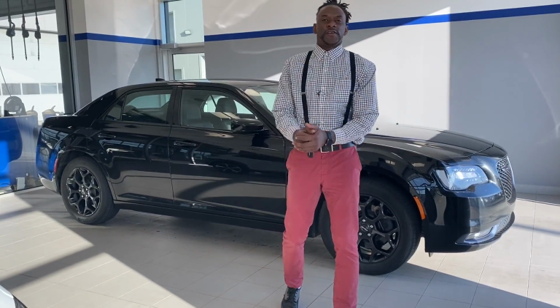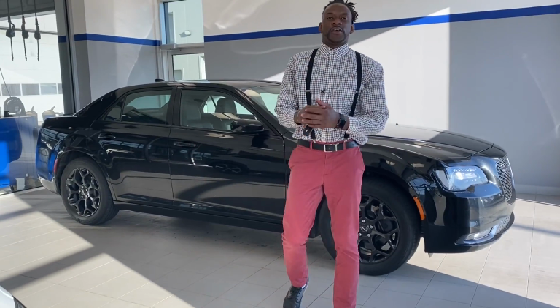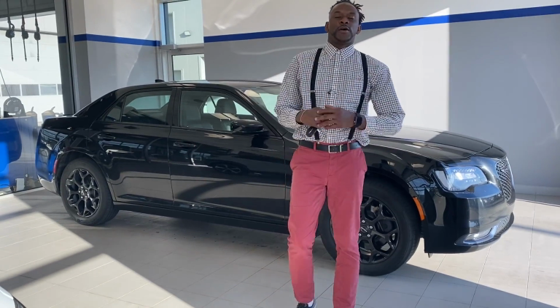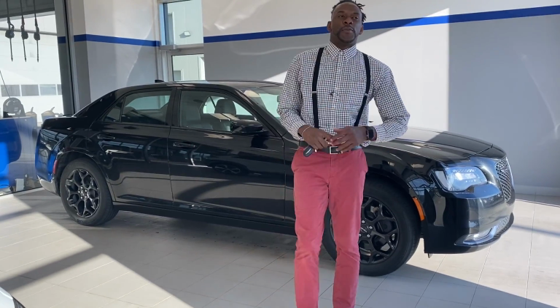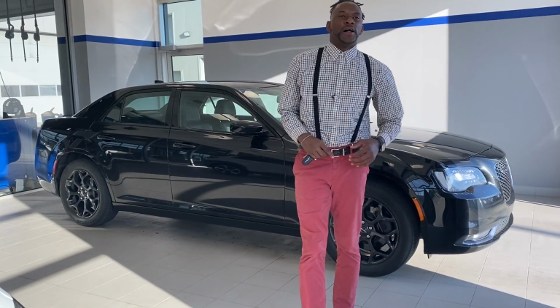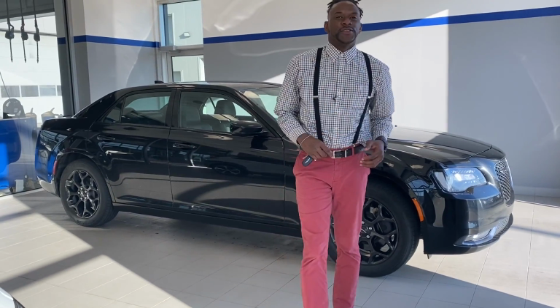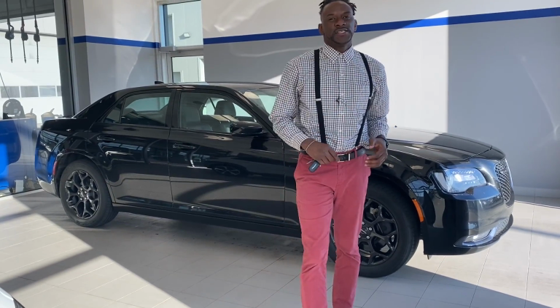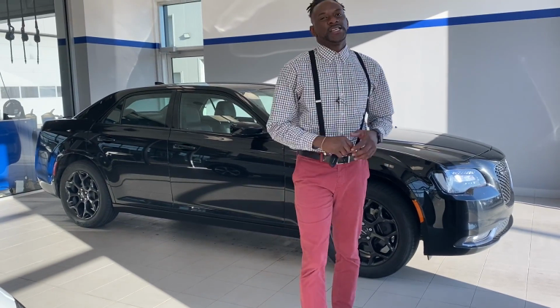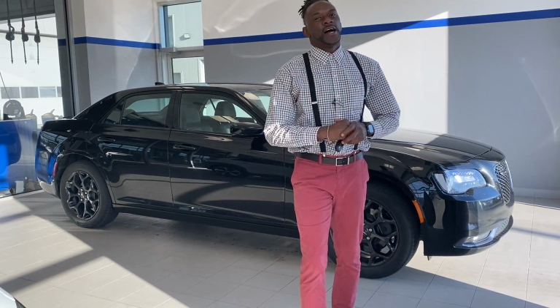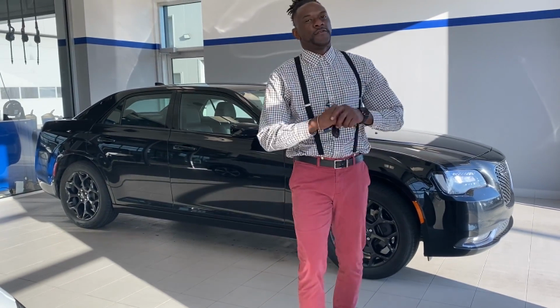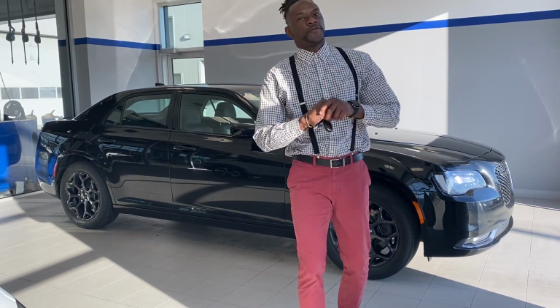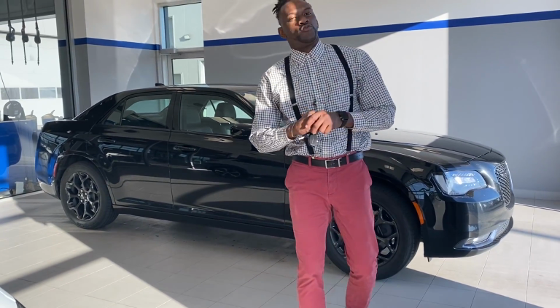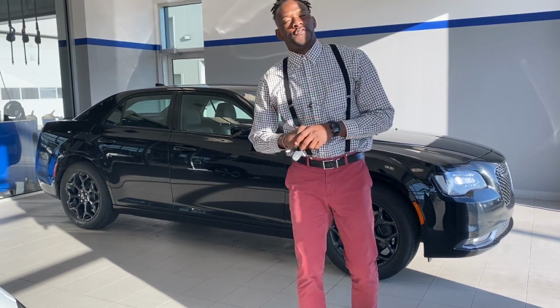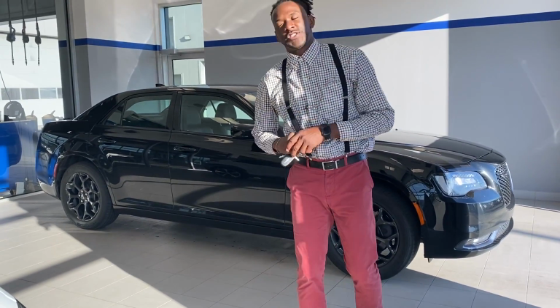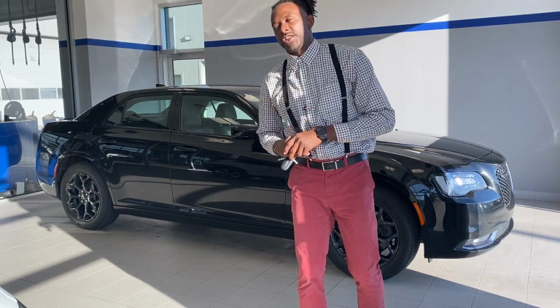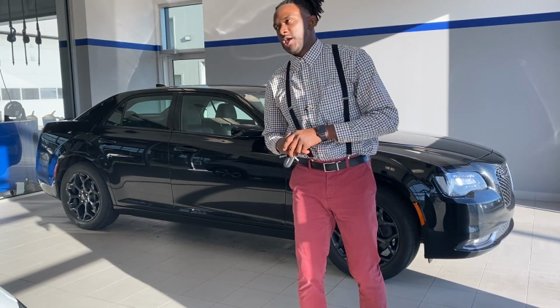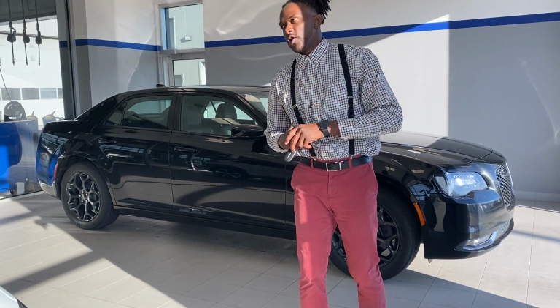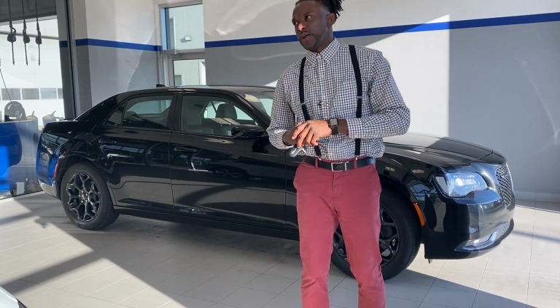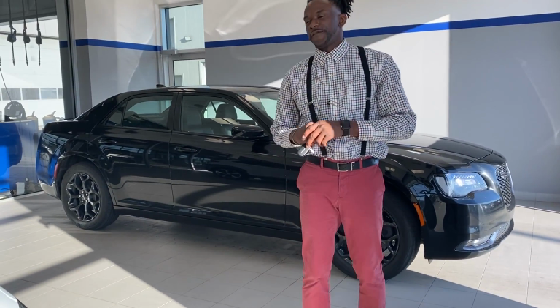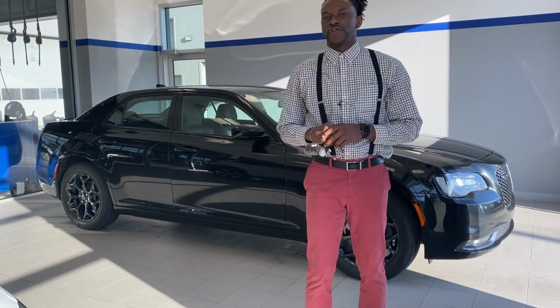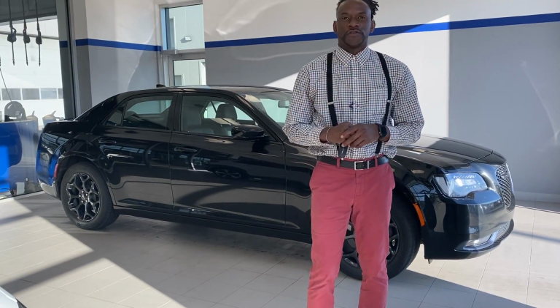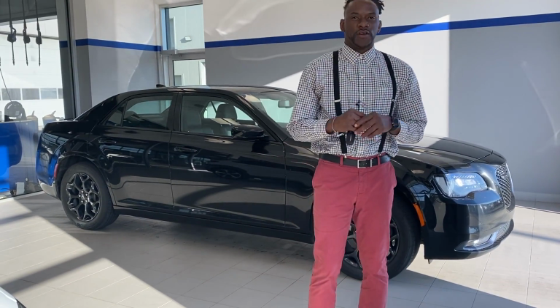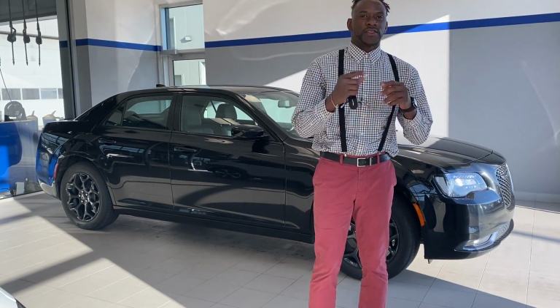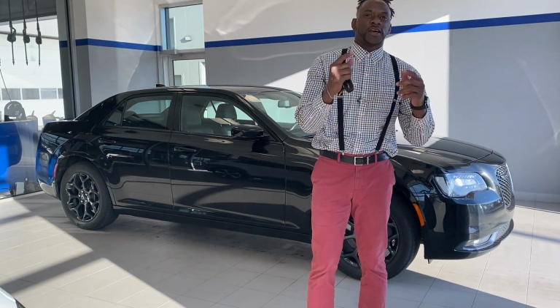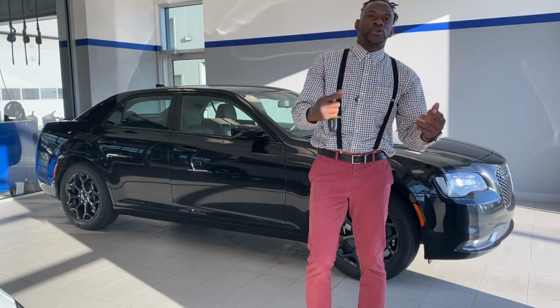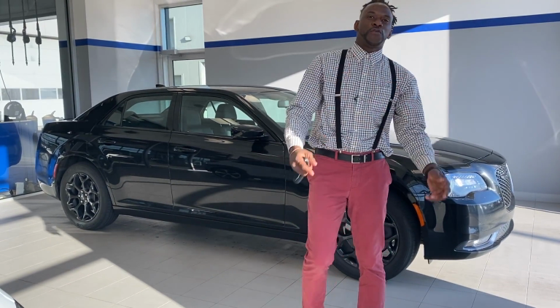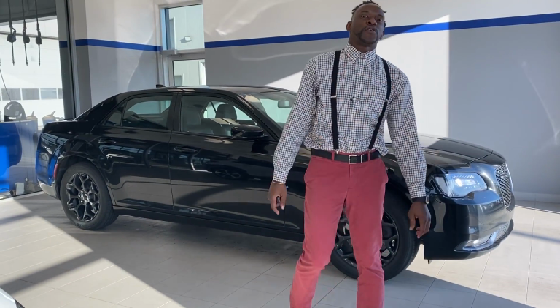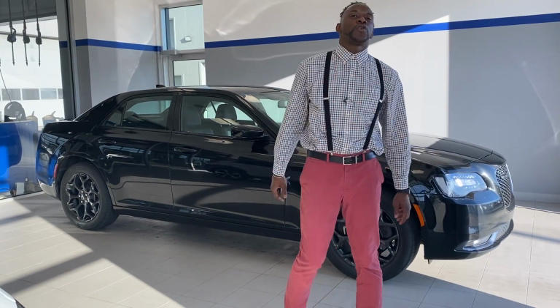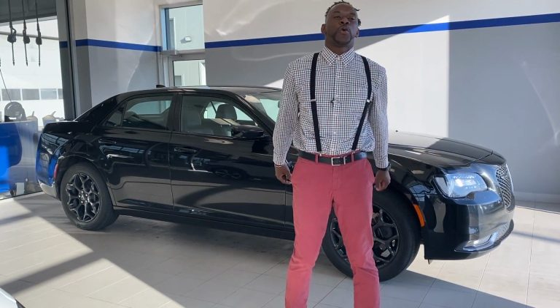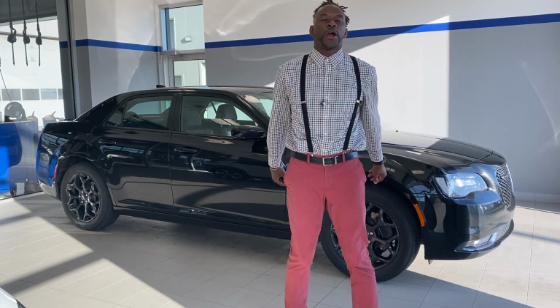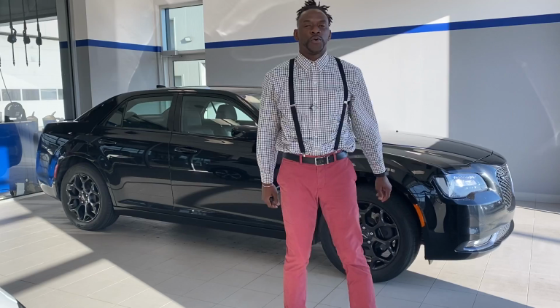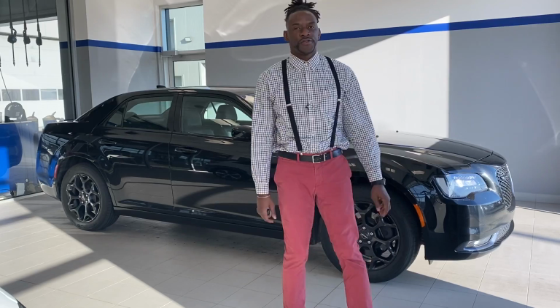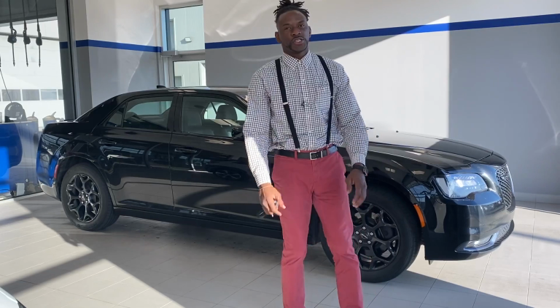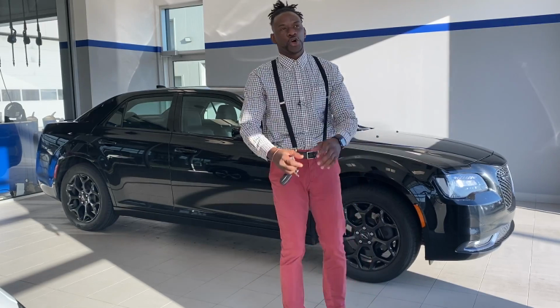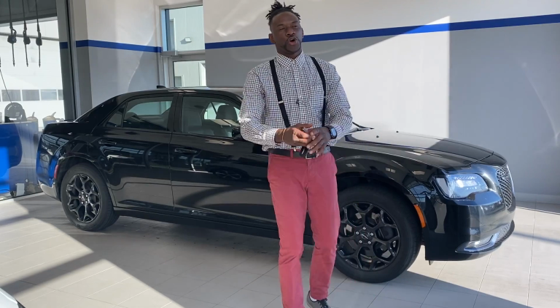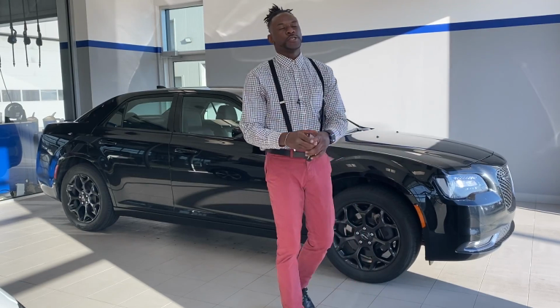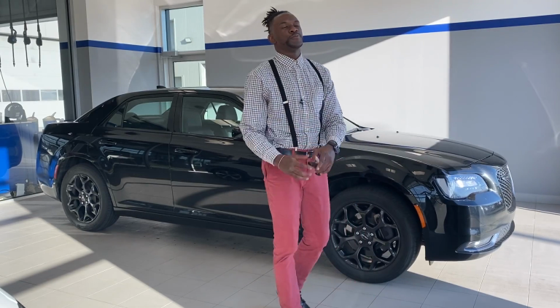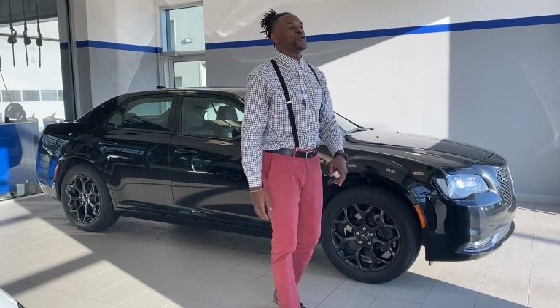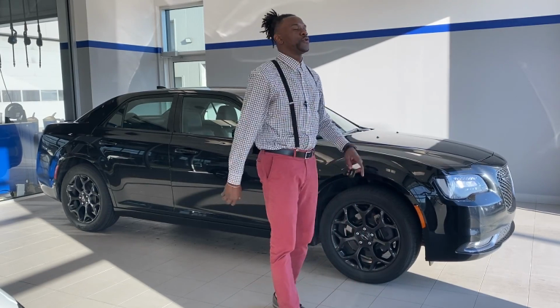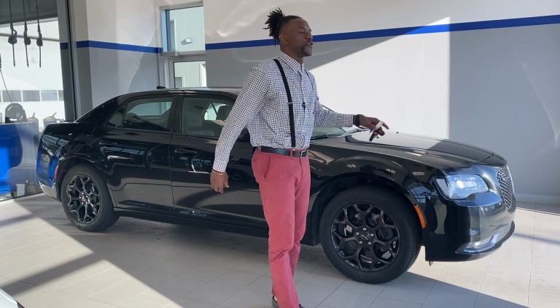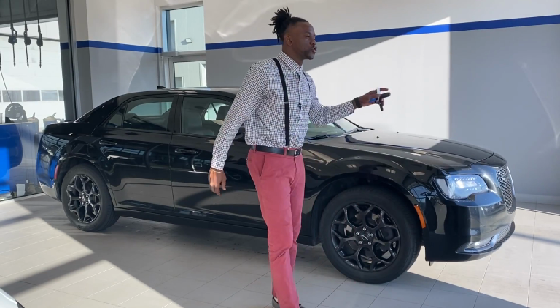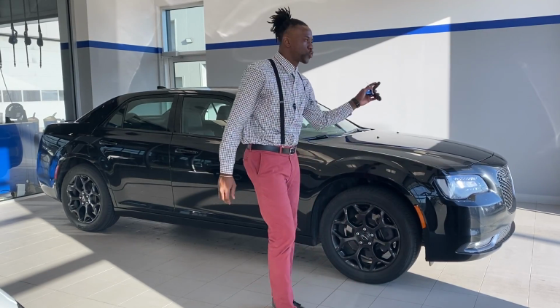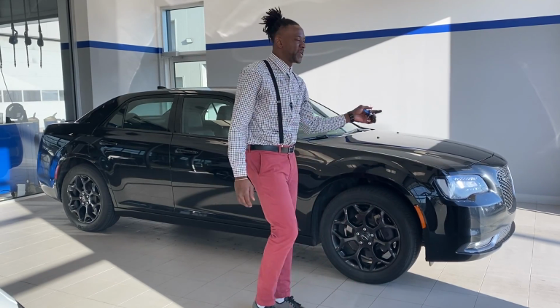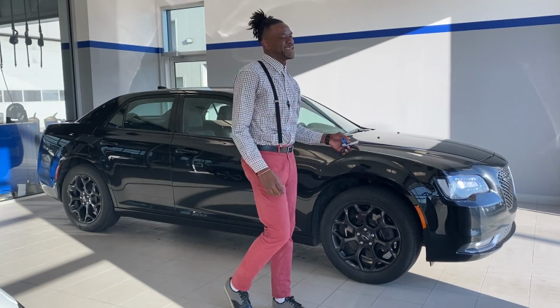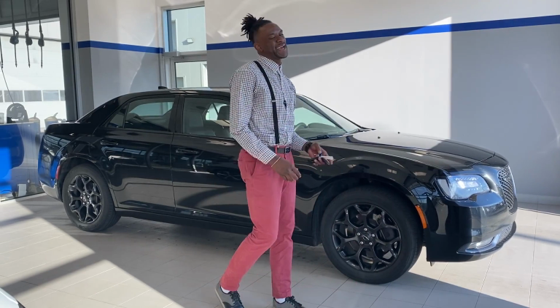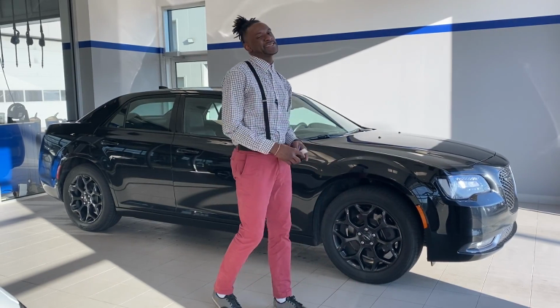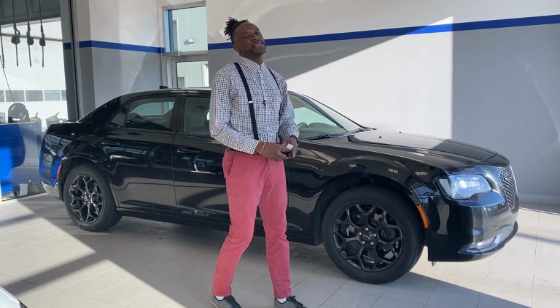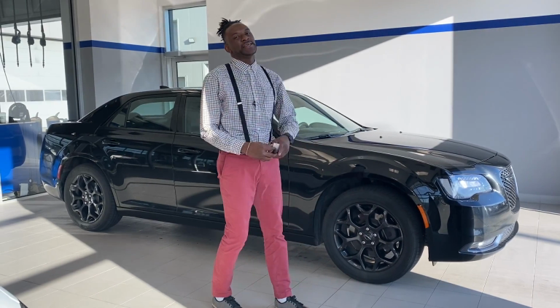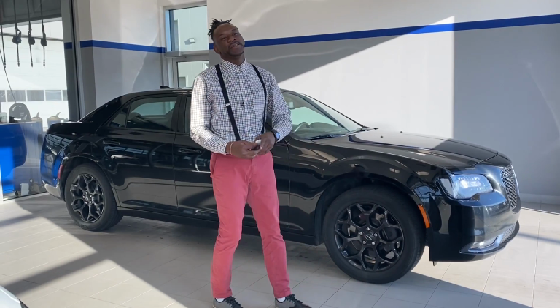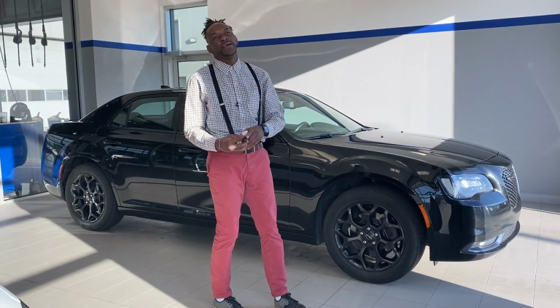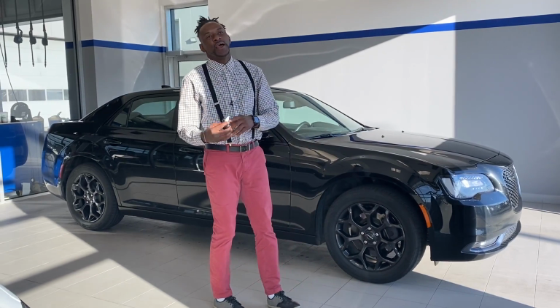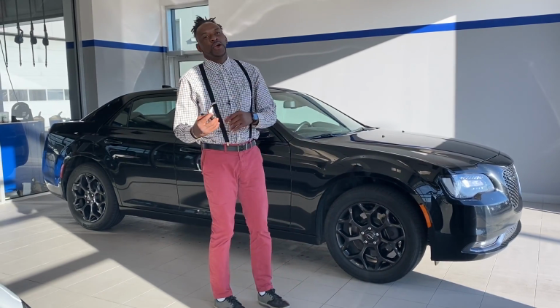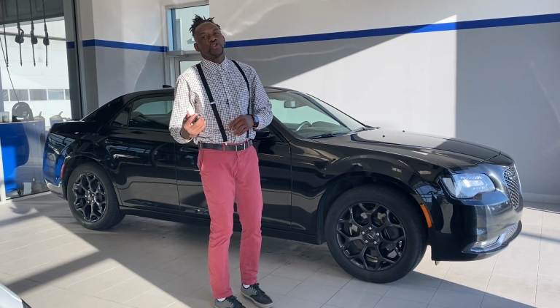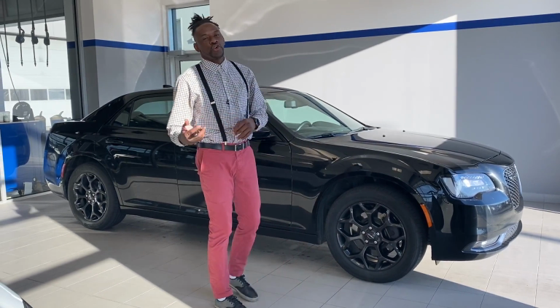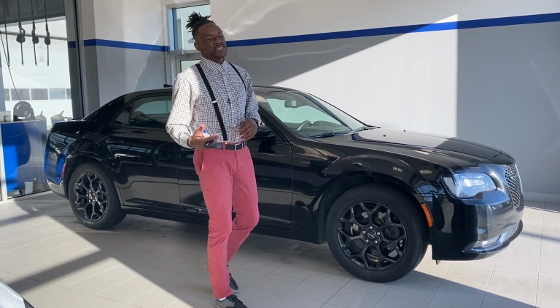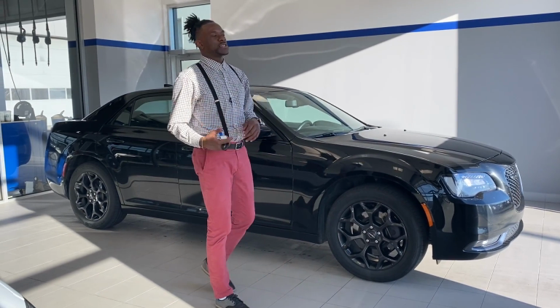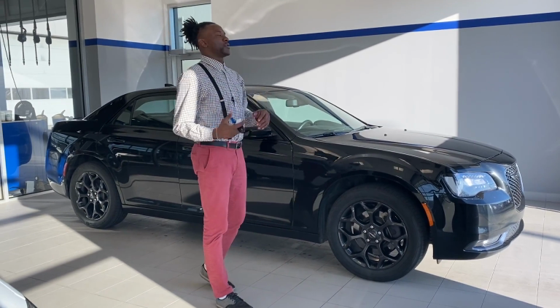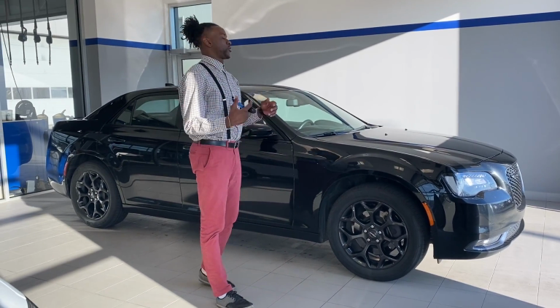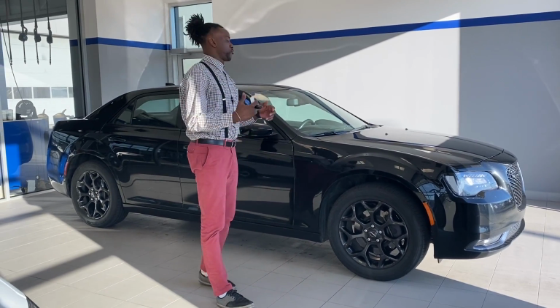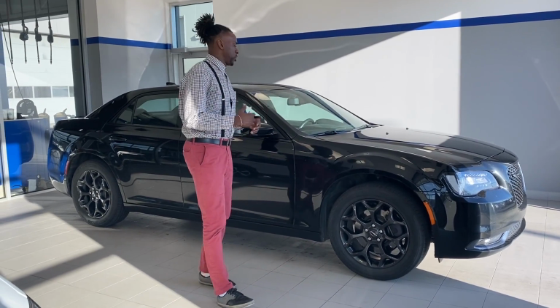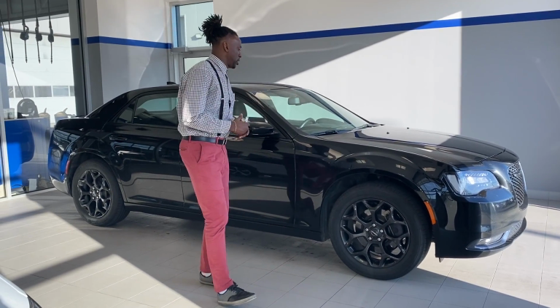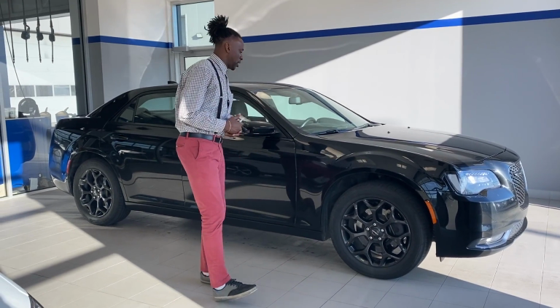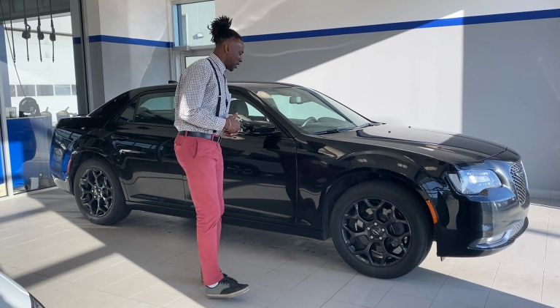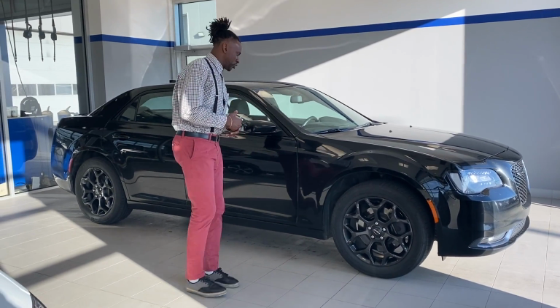Good evening, Kamal. This is Calvin from River City Hyundai. First of all, thank you for inquiring with us on this beautiful 2019 Chrysler 300.